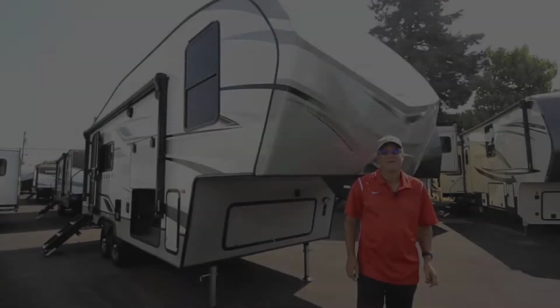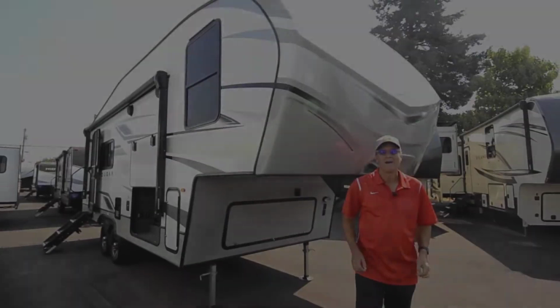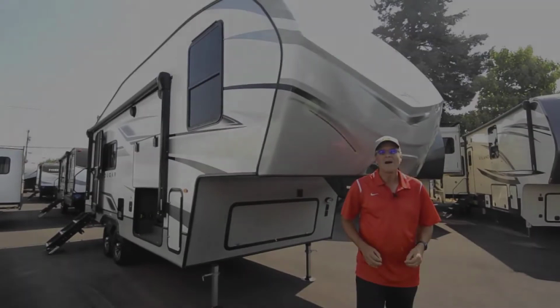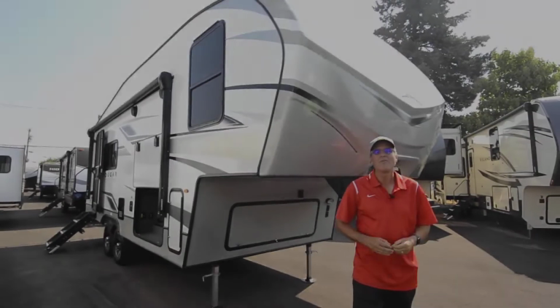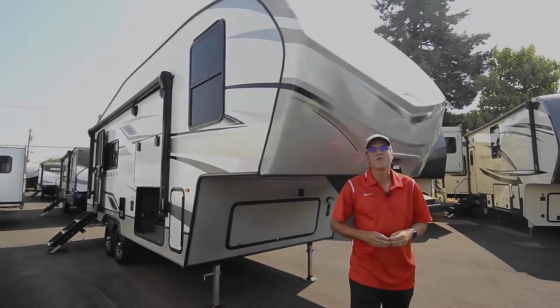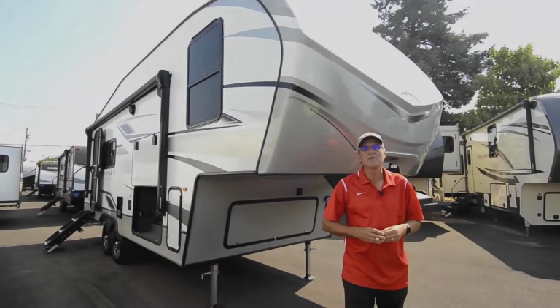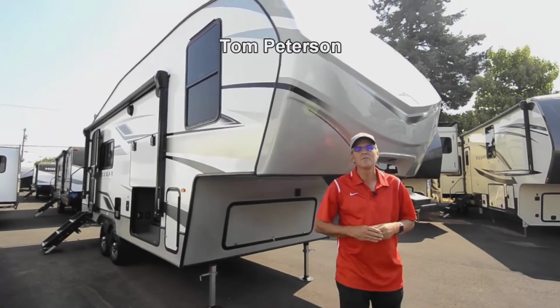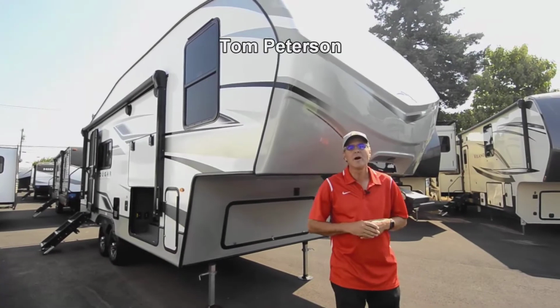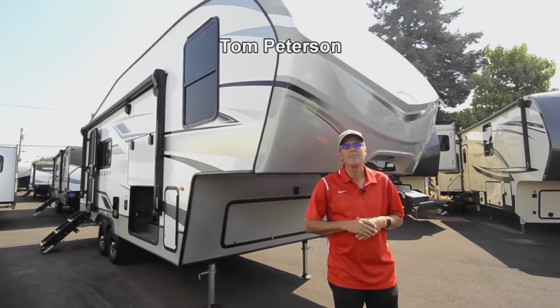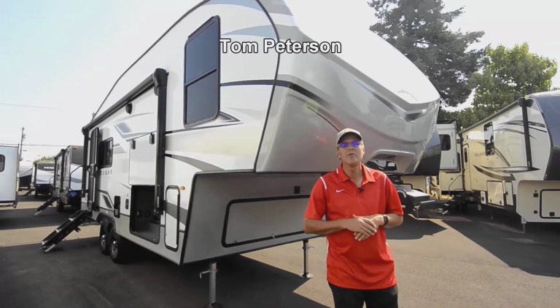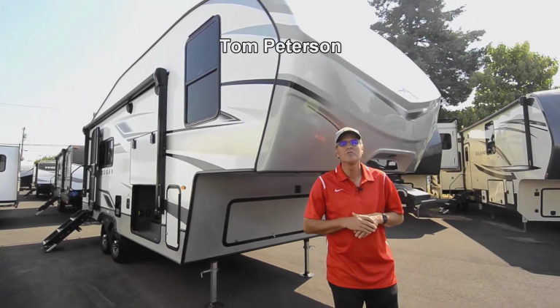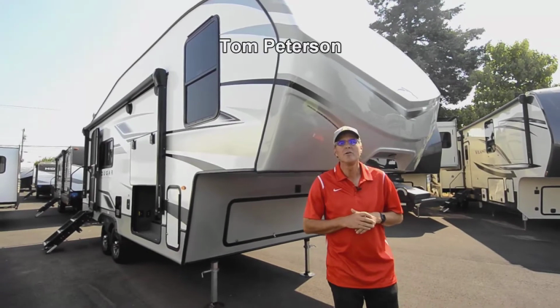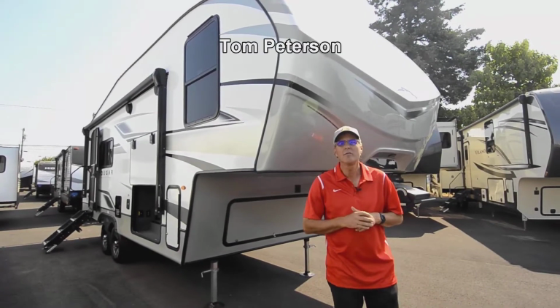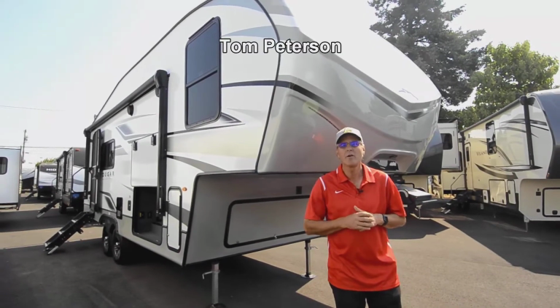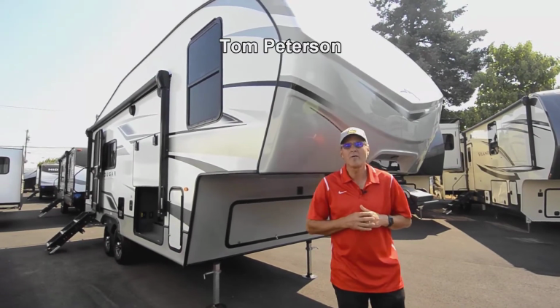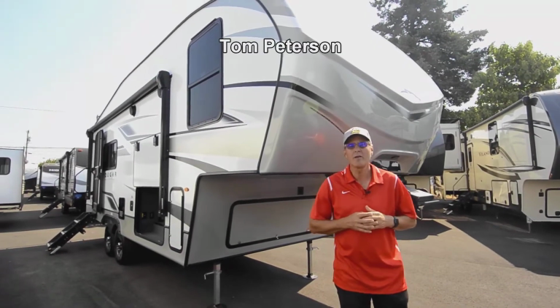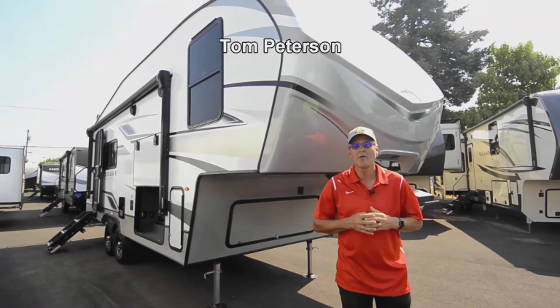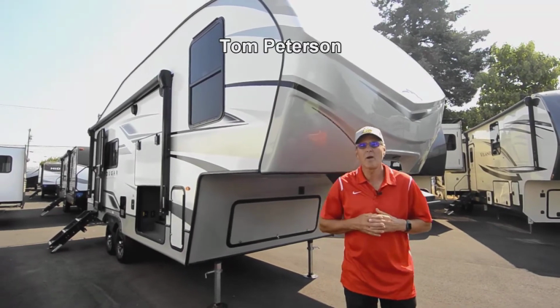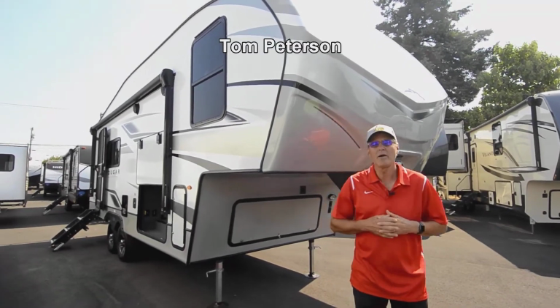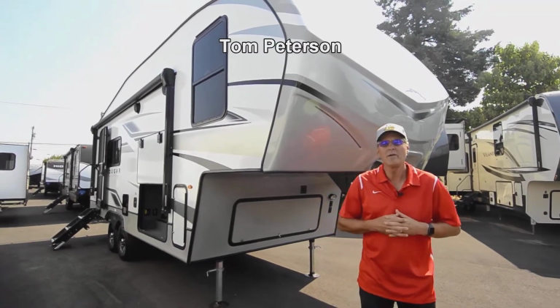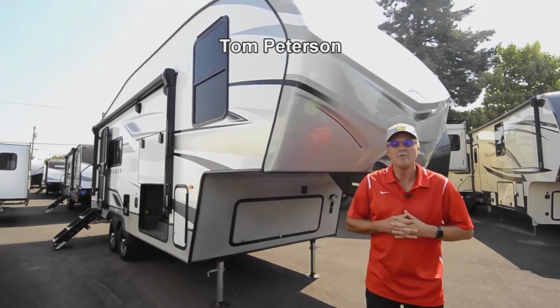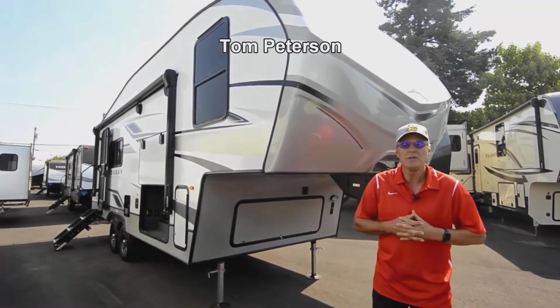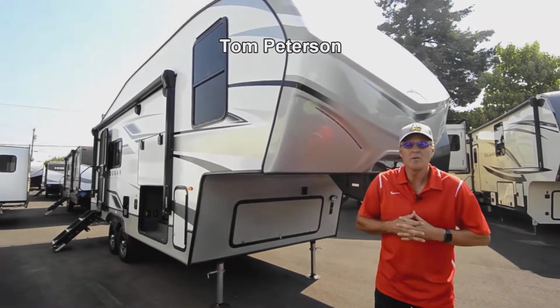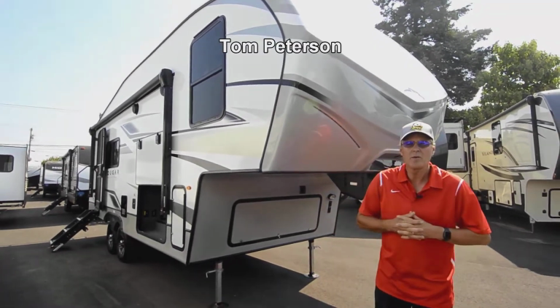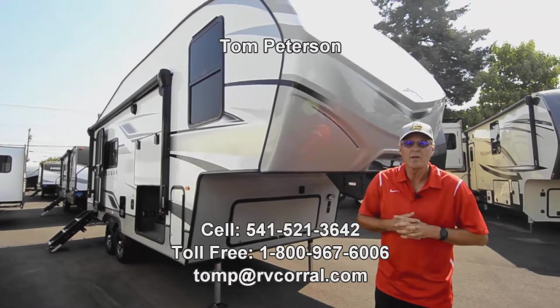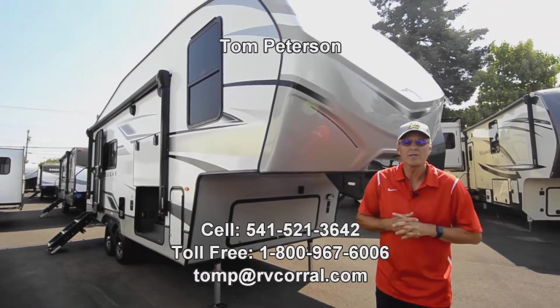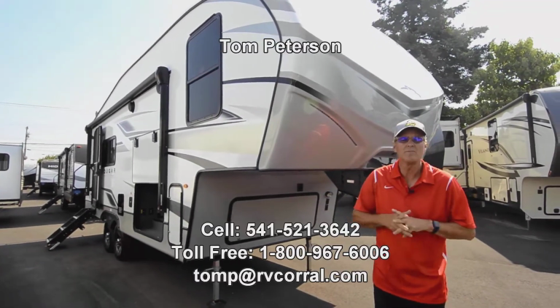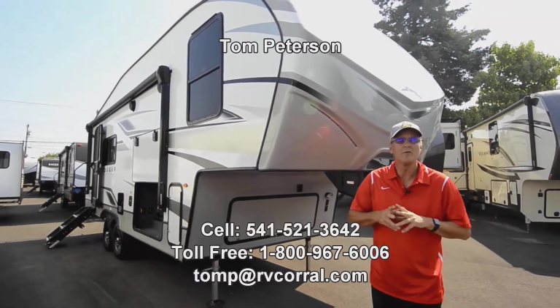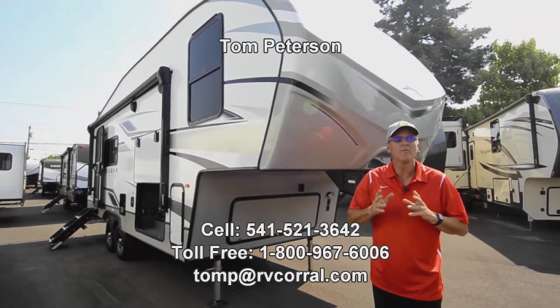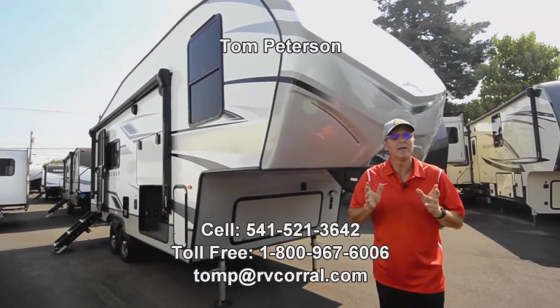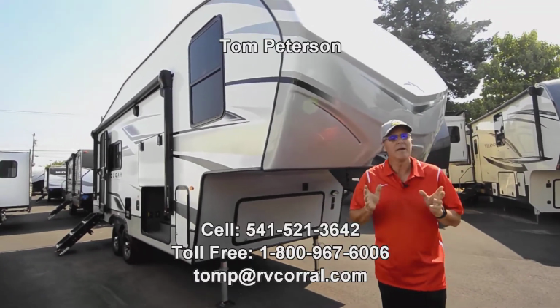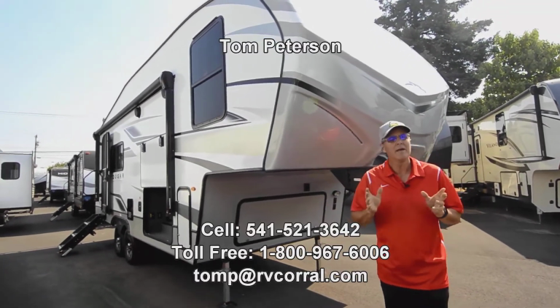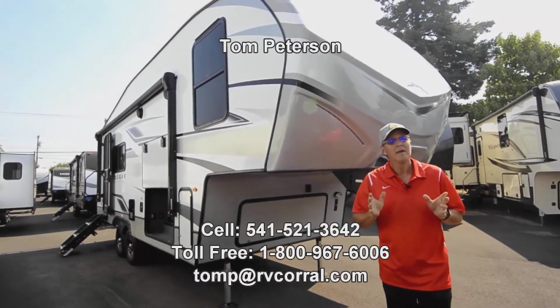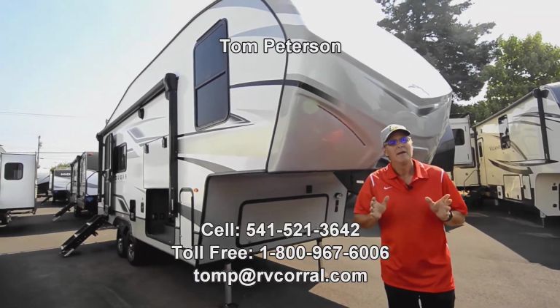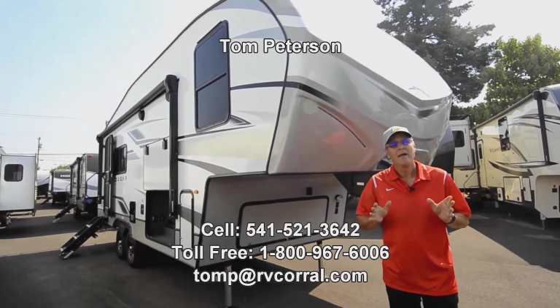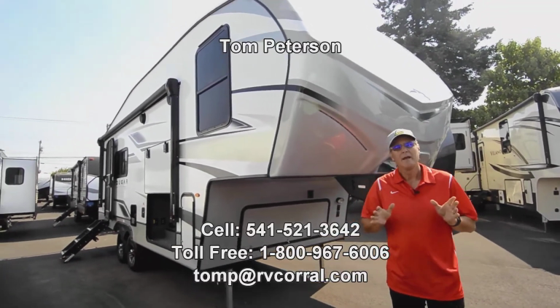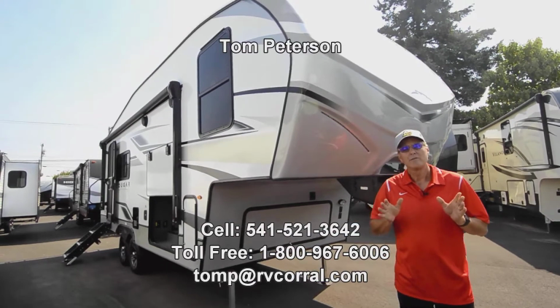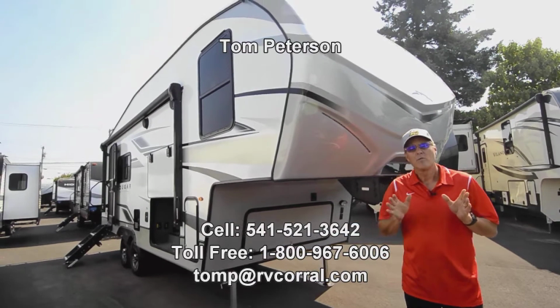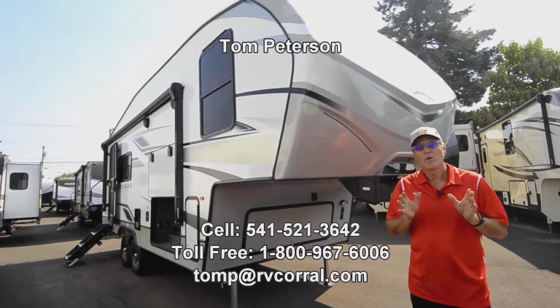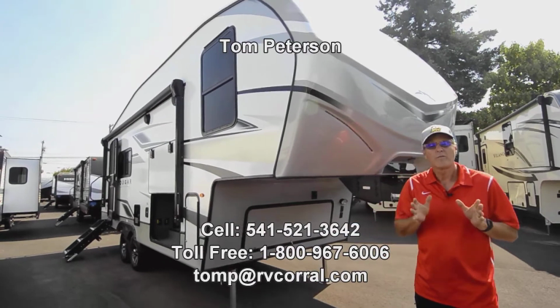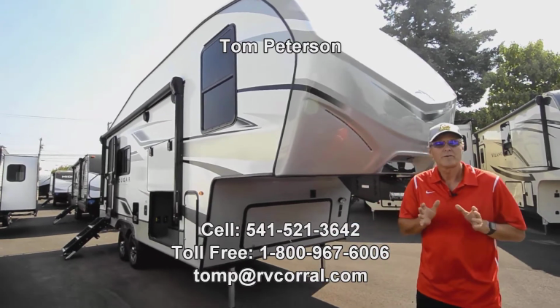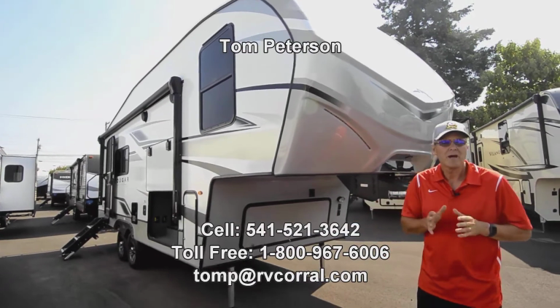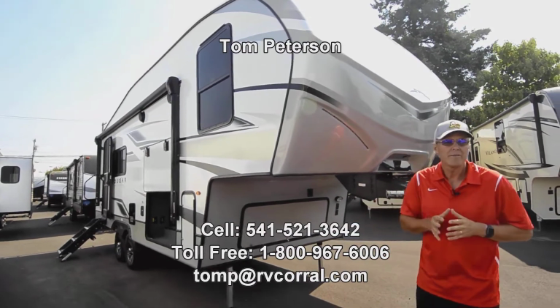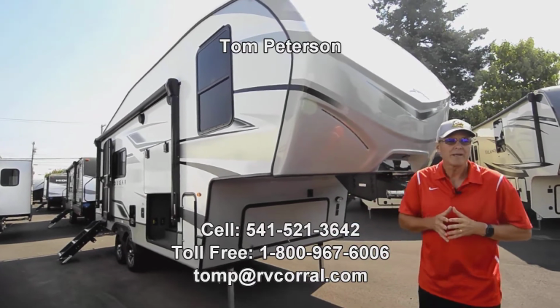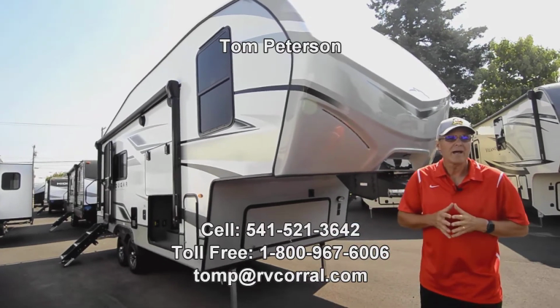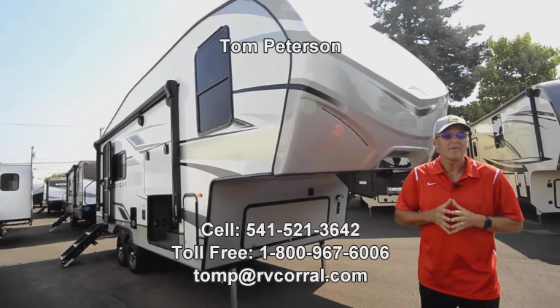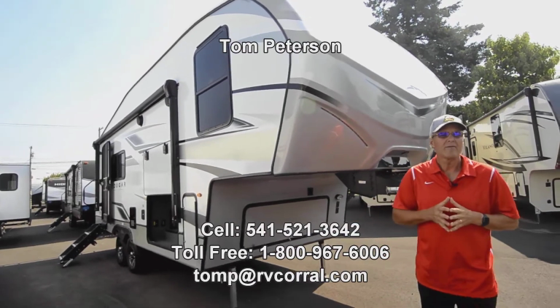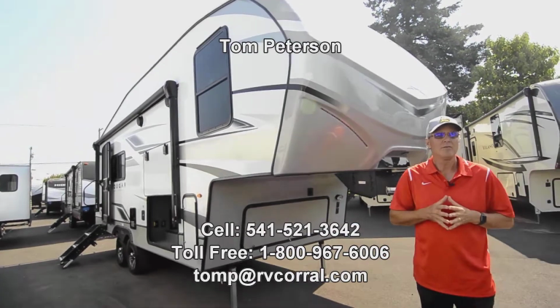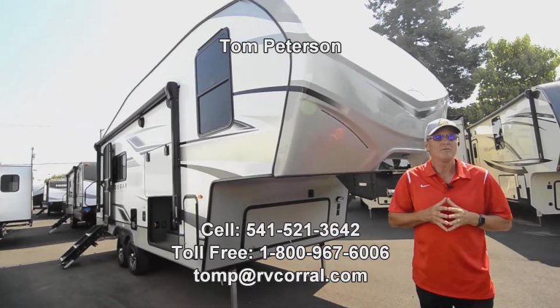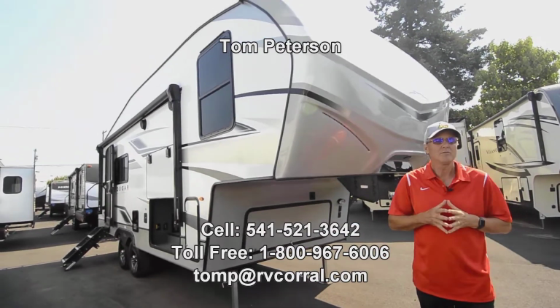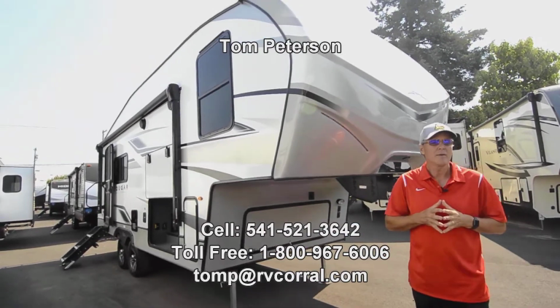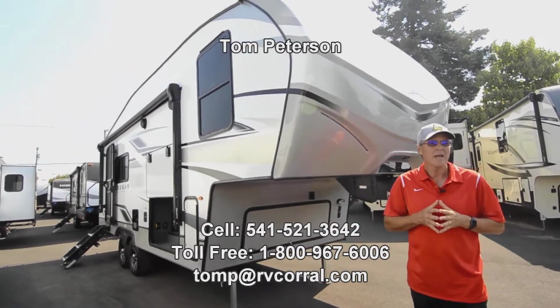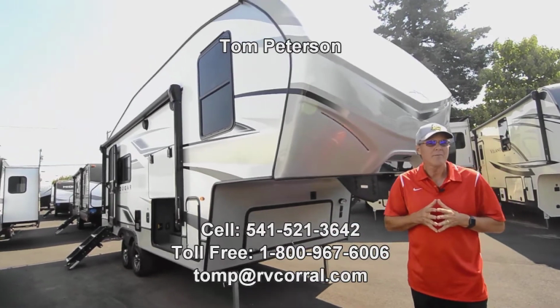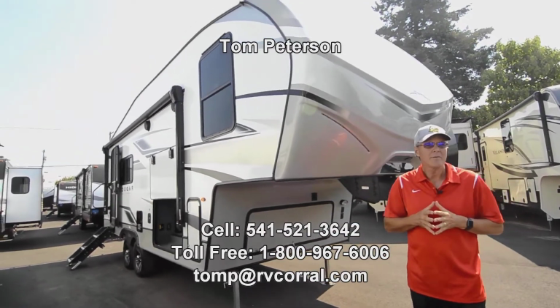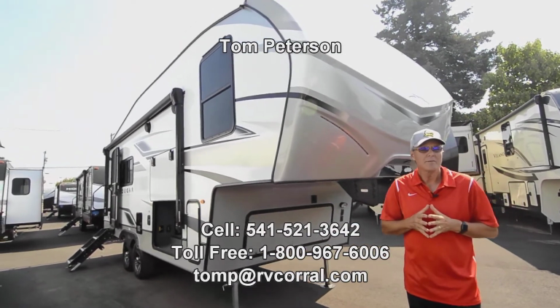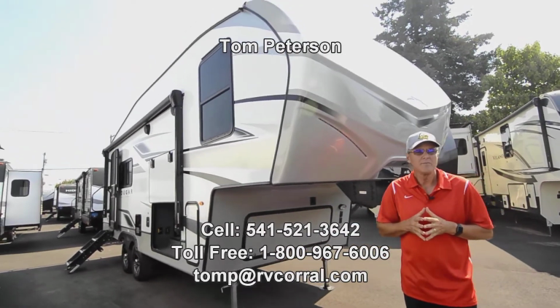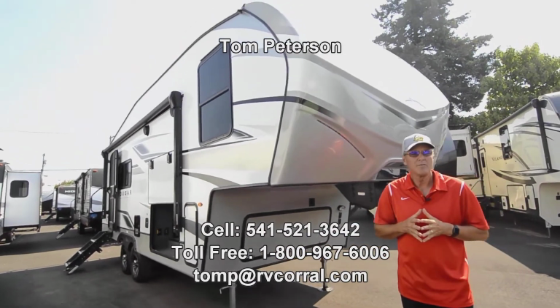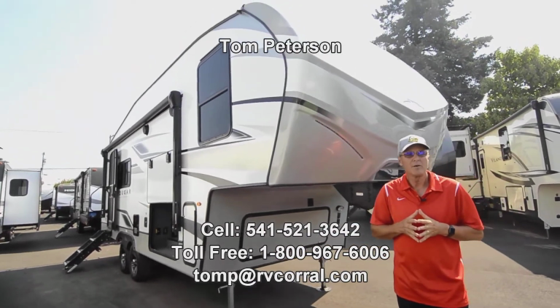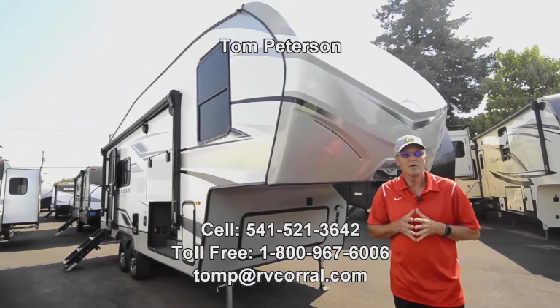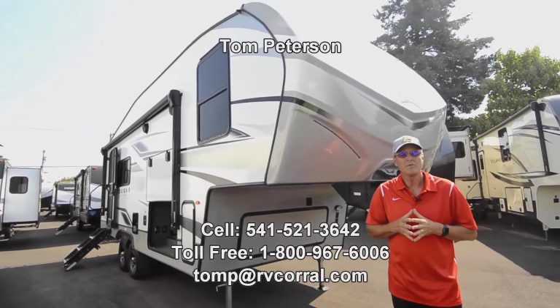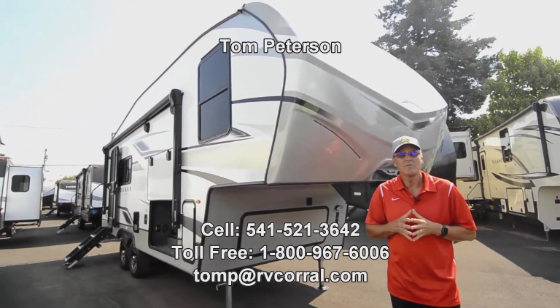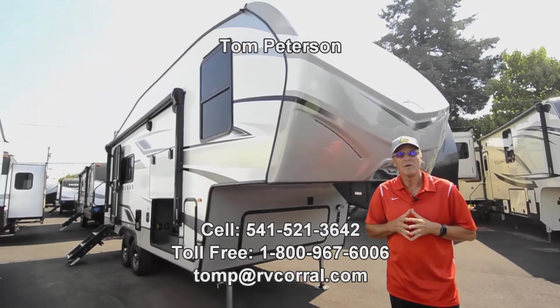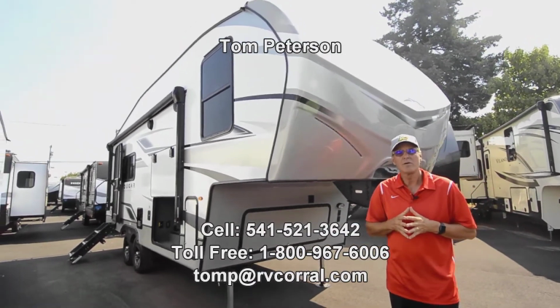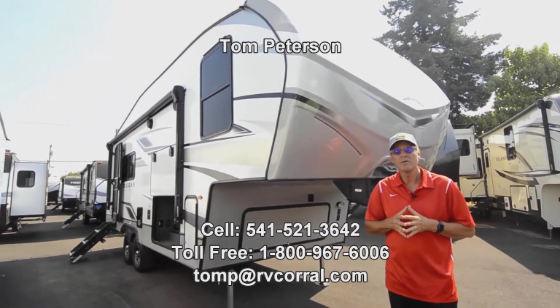Hi folks, I'm Tom Peterson here at the RV Corral in Eugene, Oregon. It's a beautiful day and it's a wonderful time to get out there and do some camping in this beautiful country of ours.